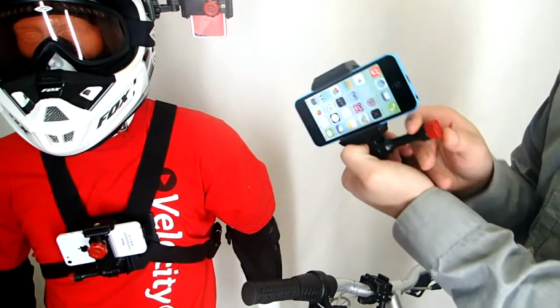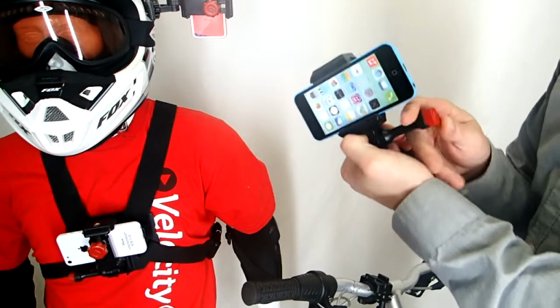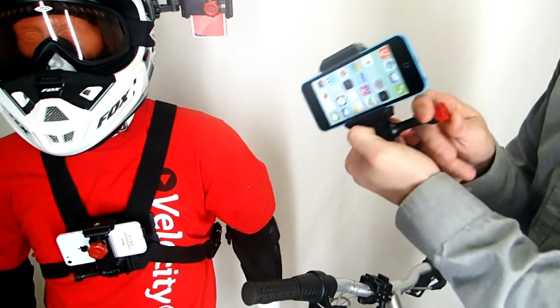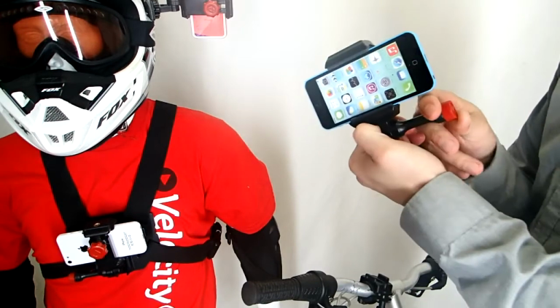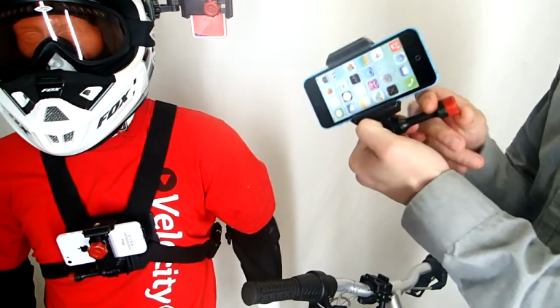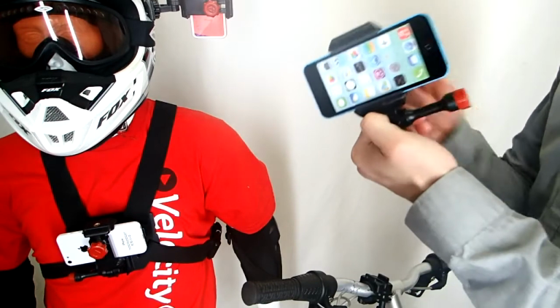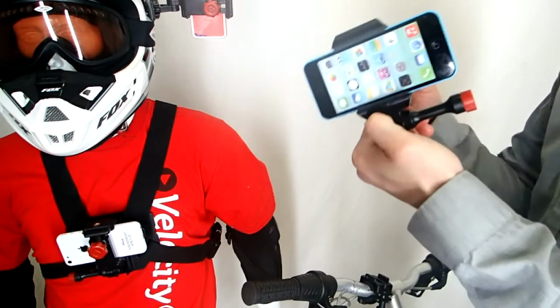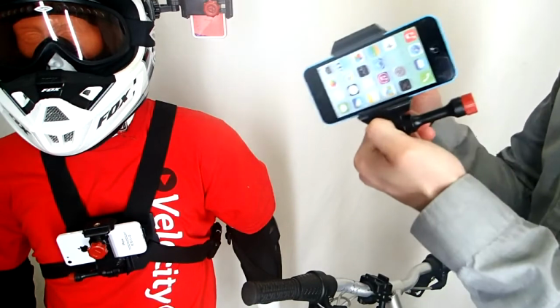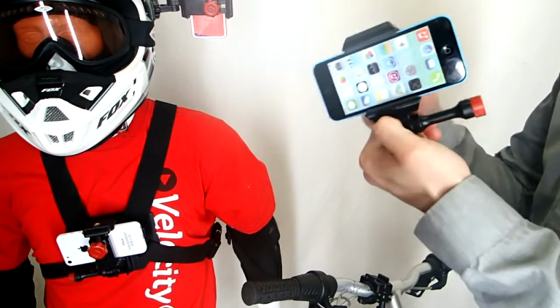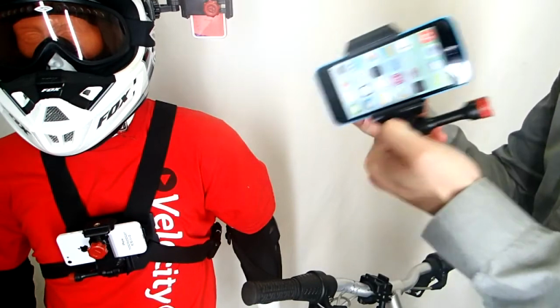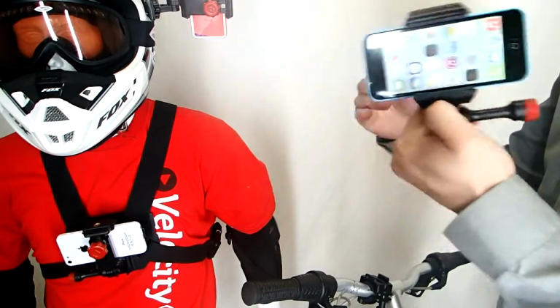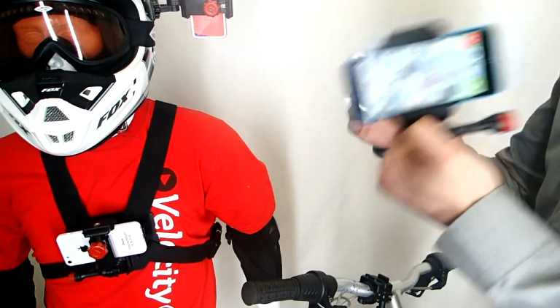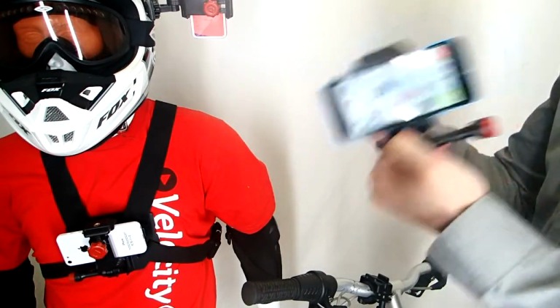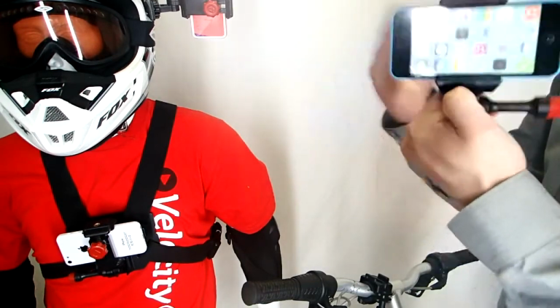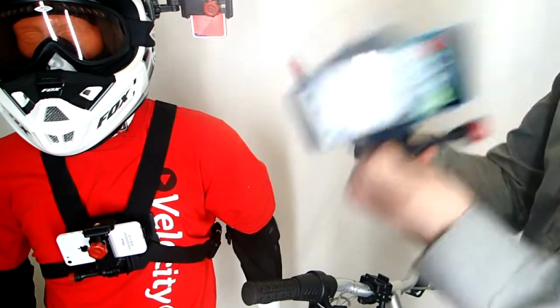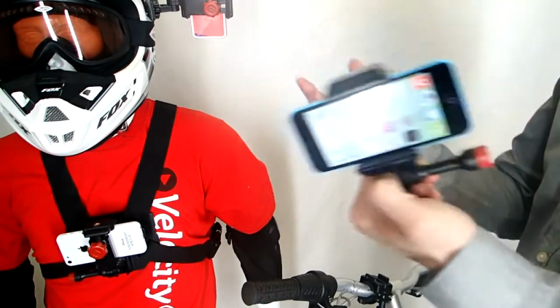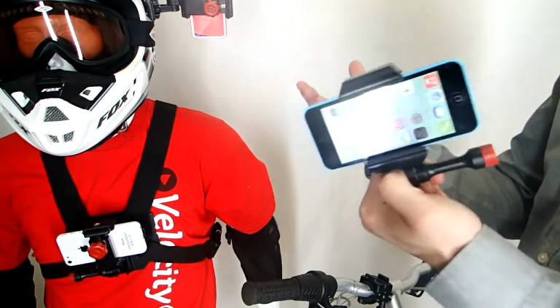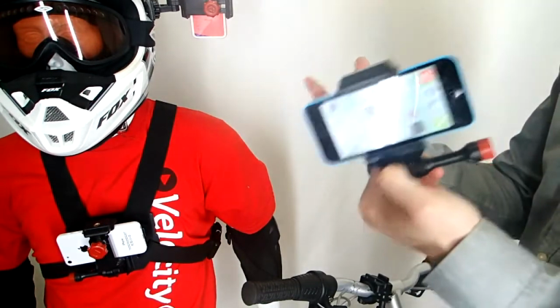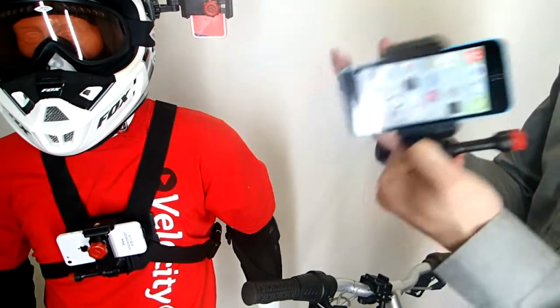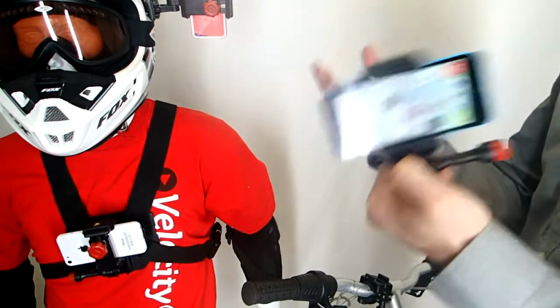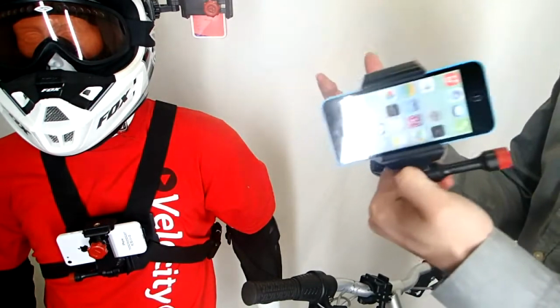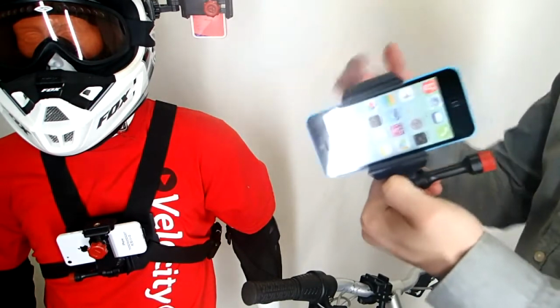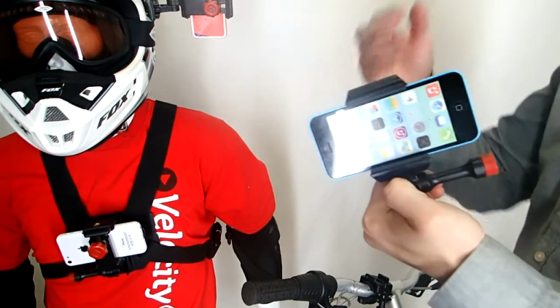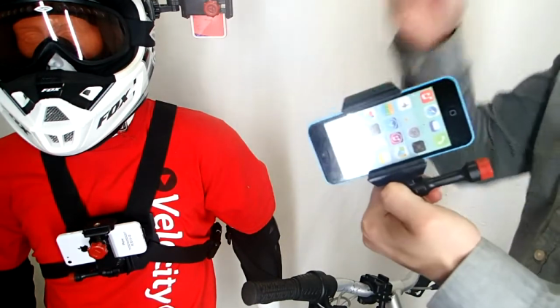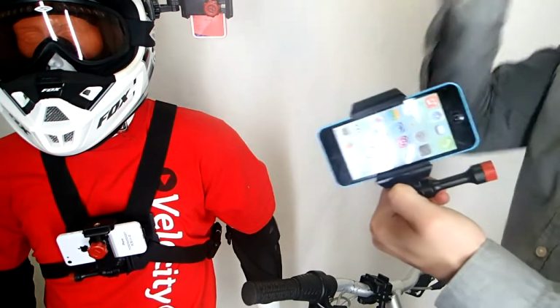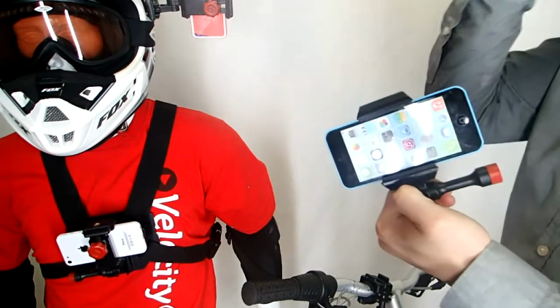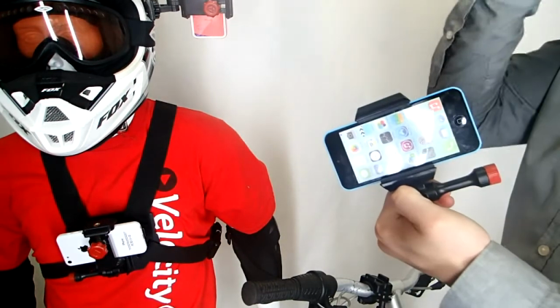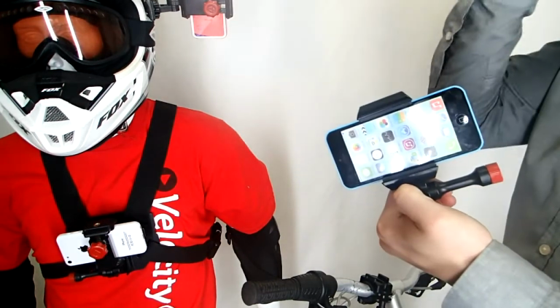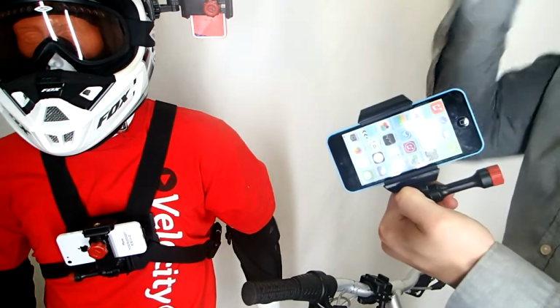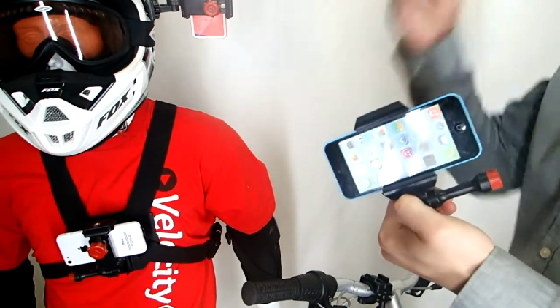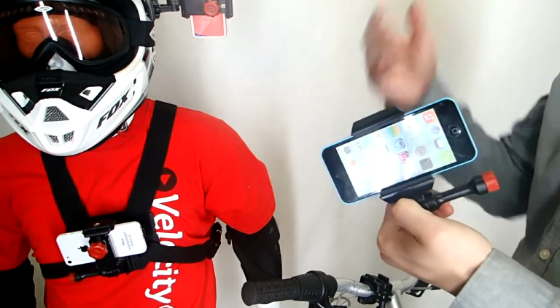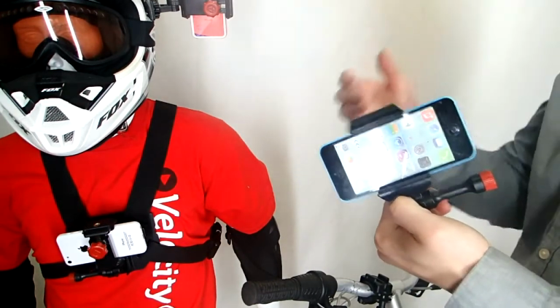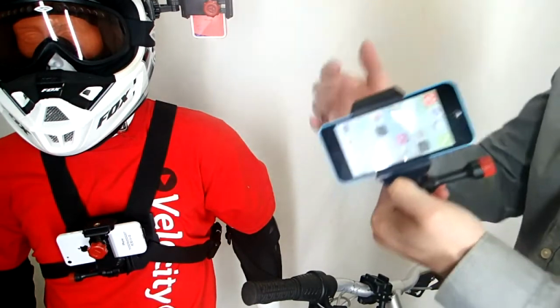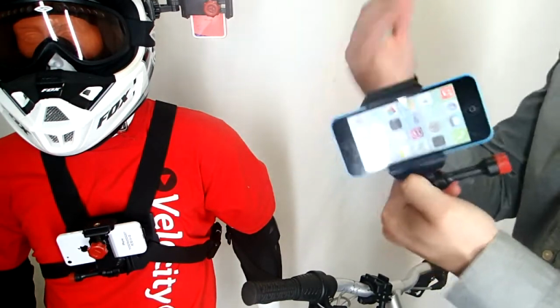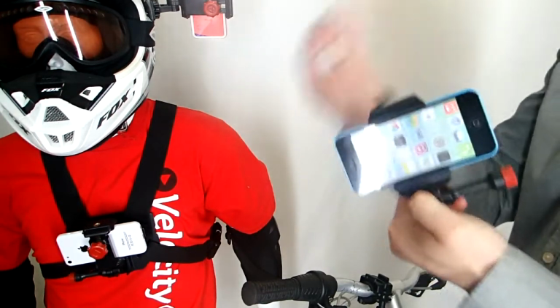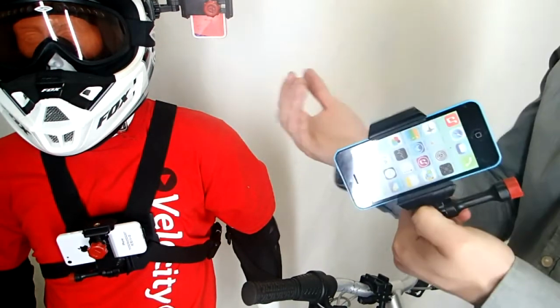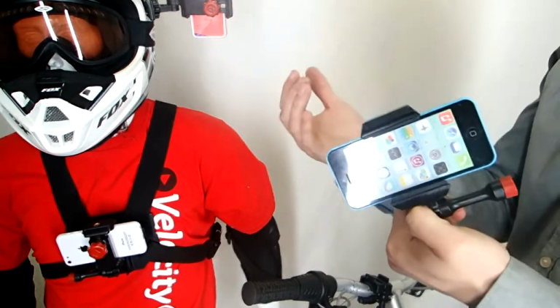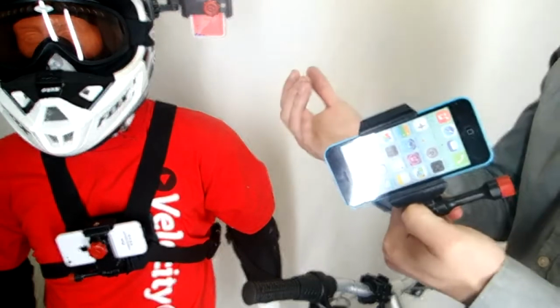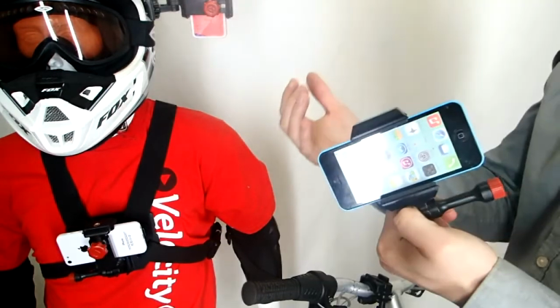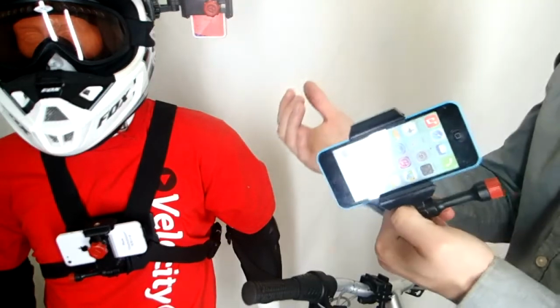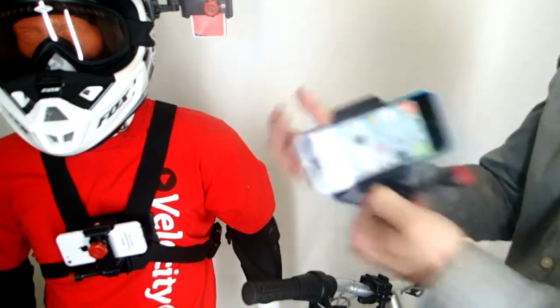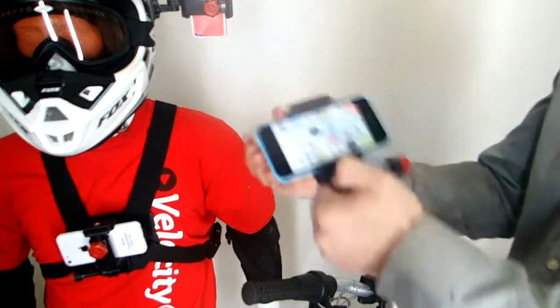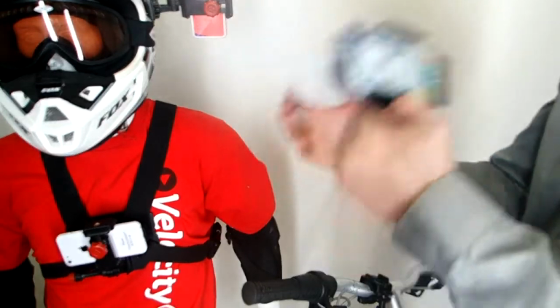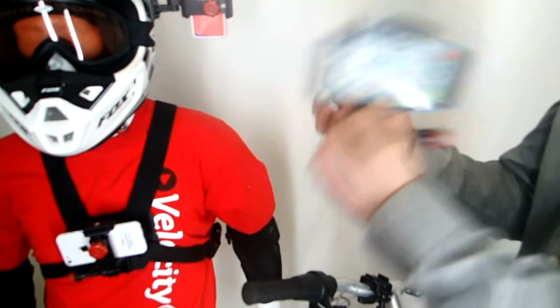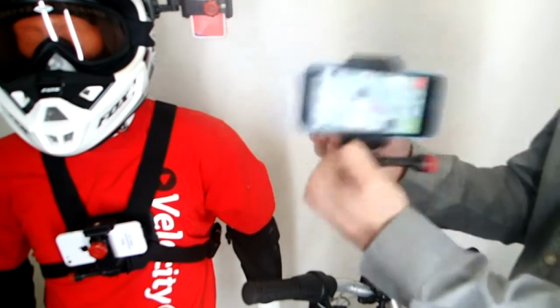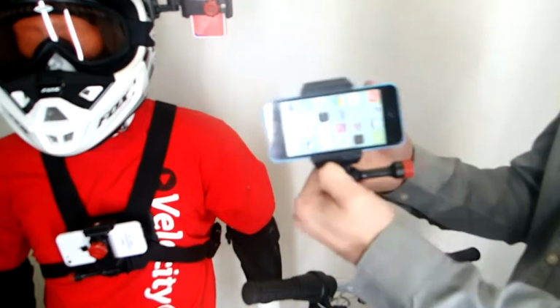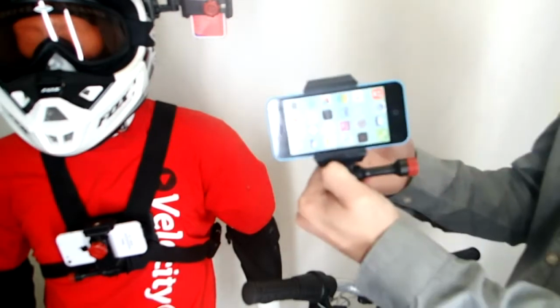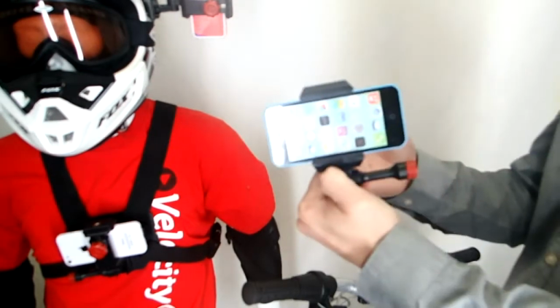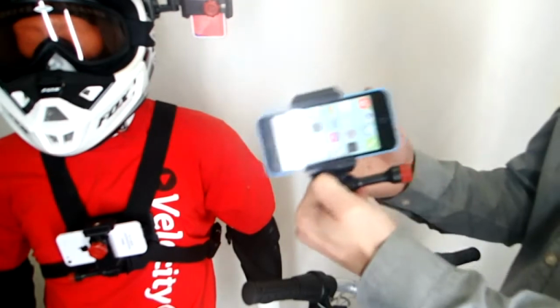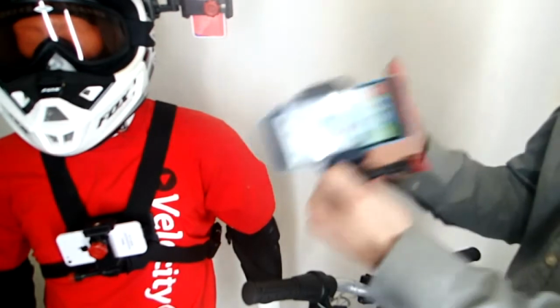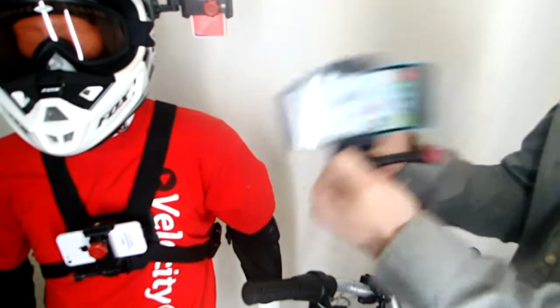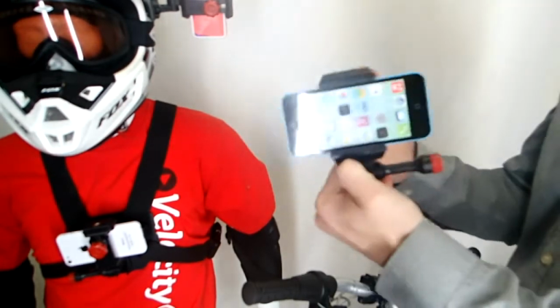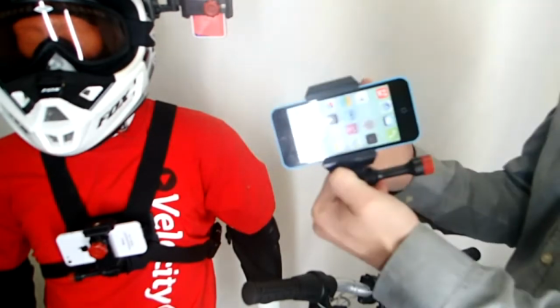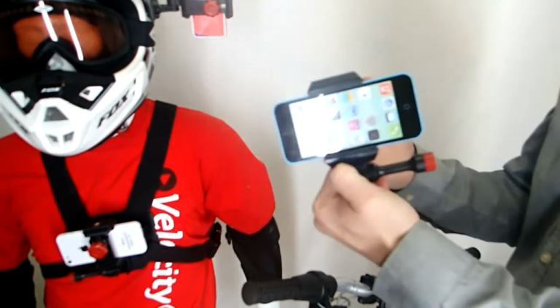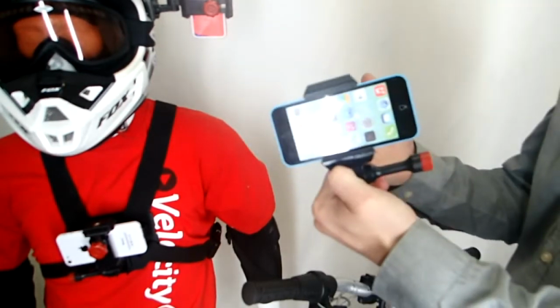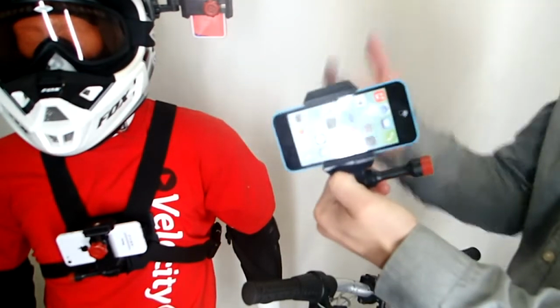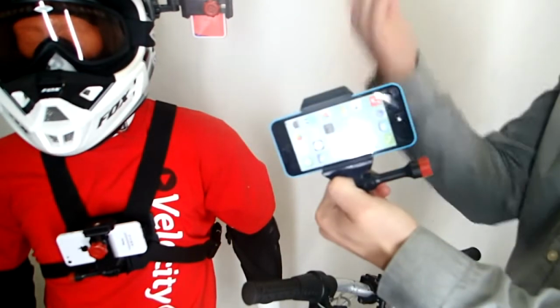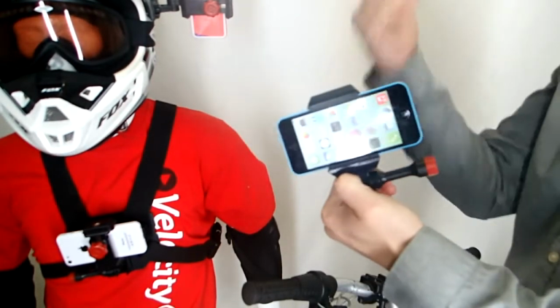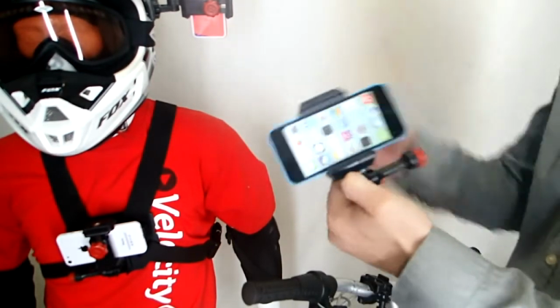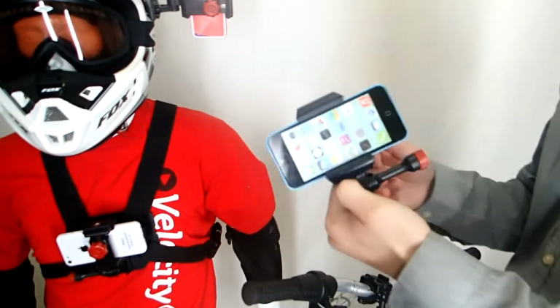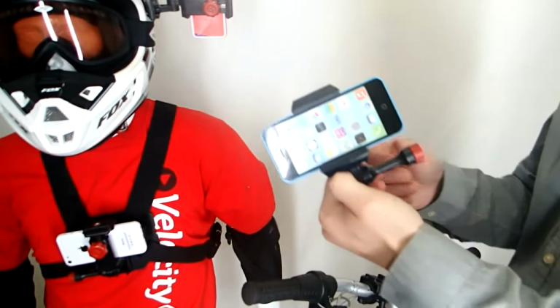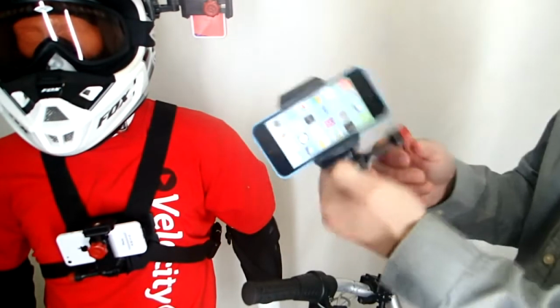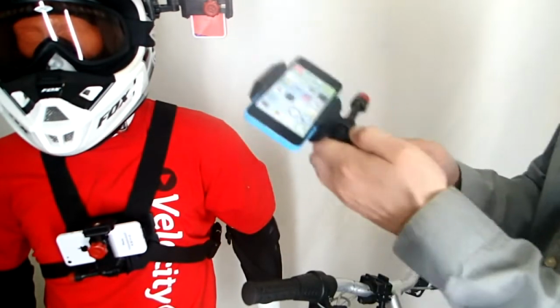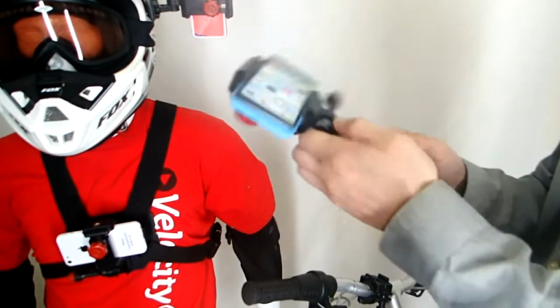So instead of going out and buying a $300 camera, if you just do moderate activities you can just use your phone and get it for about $30 or $40.